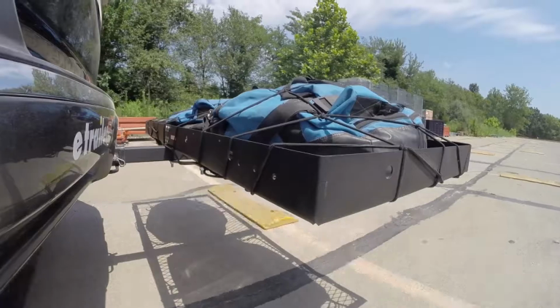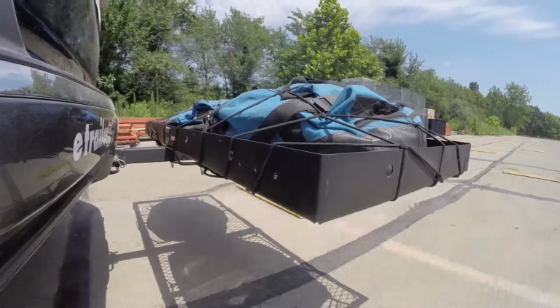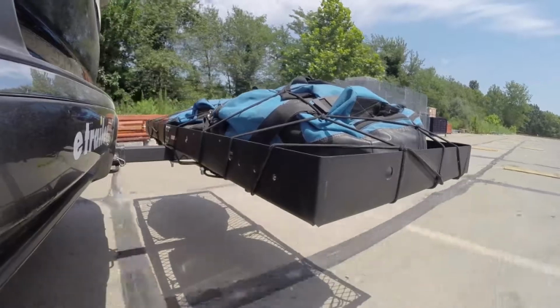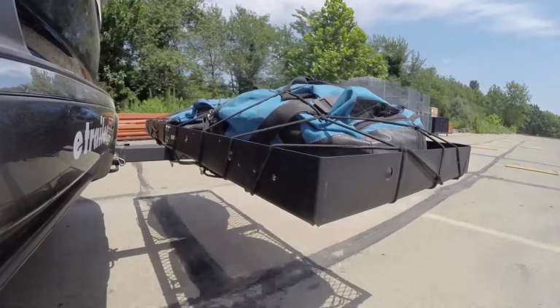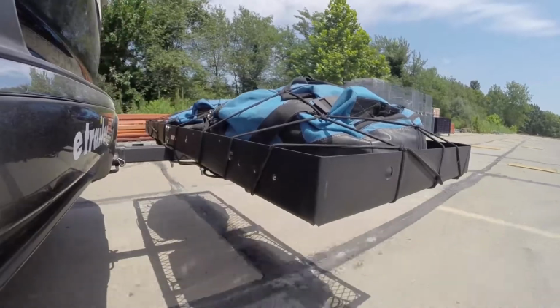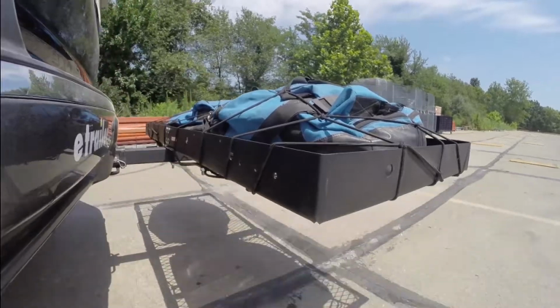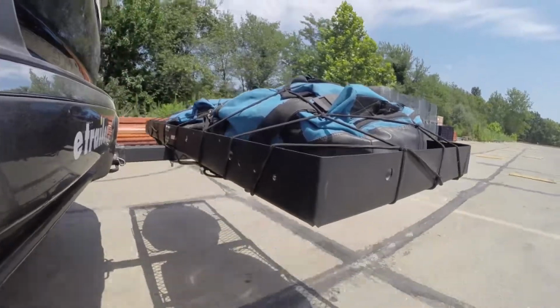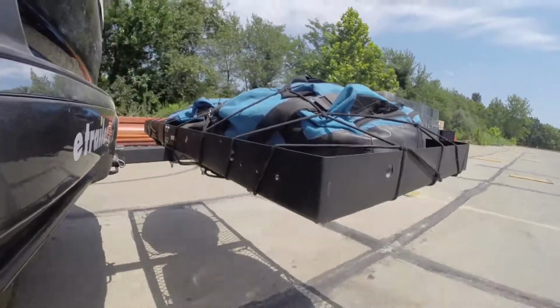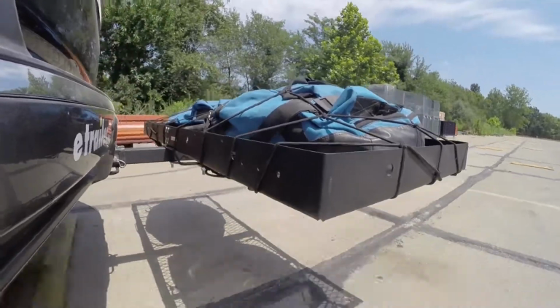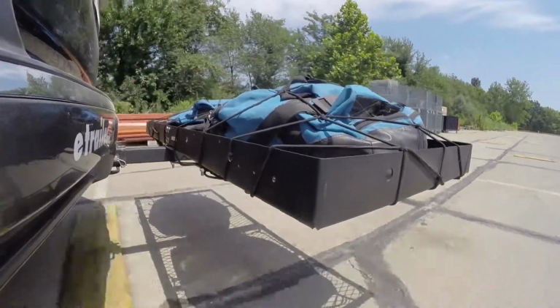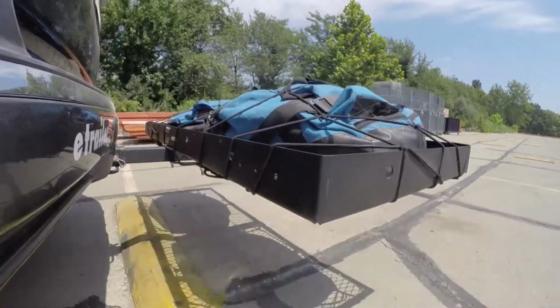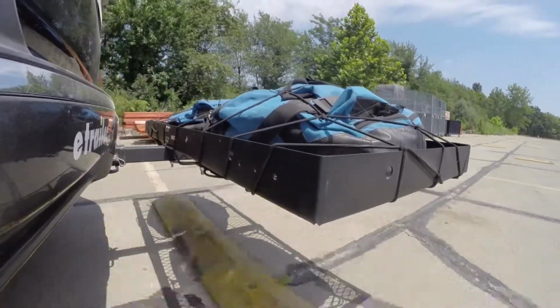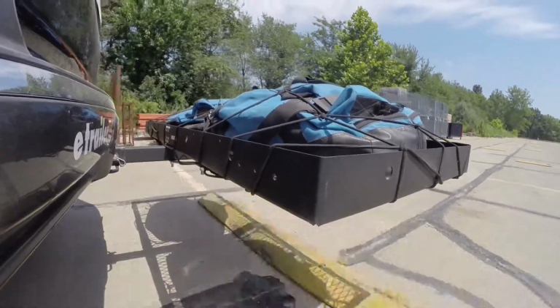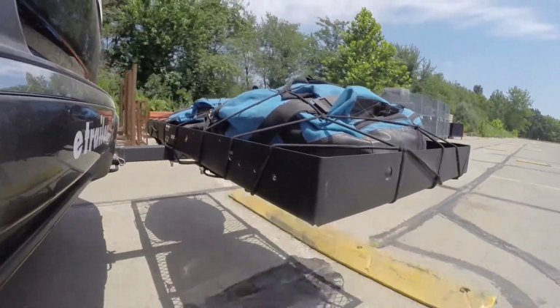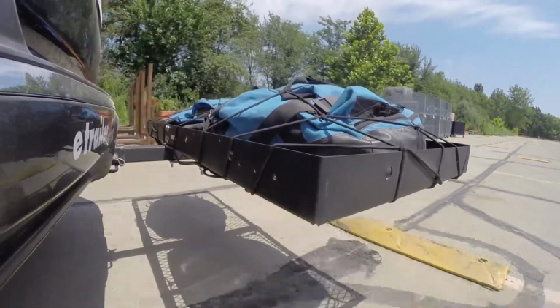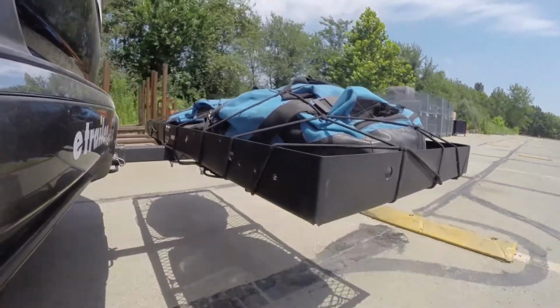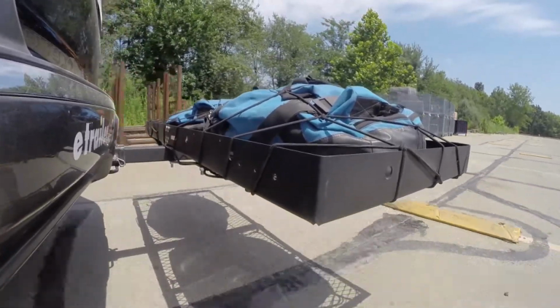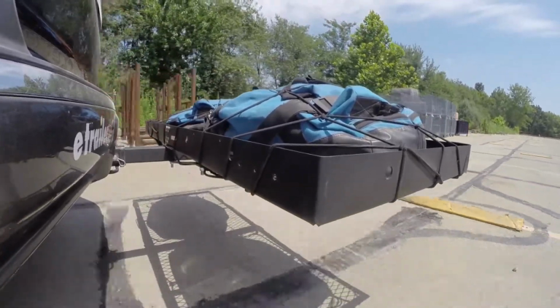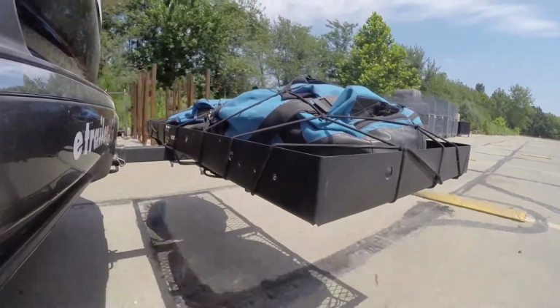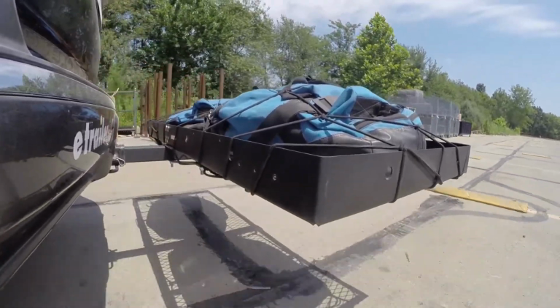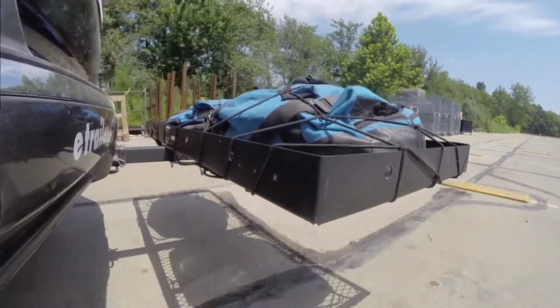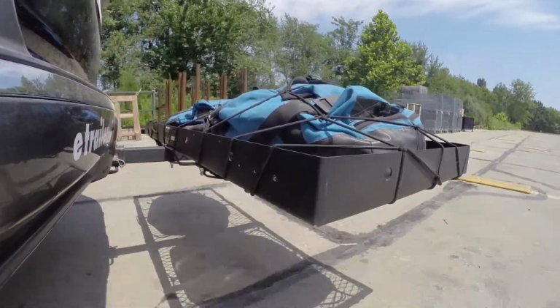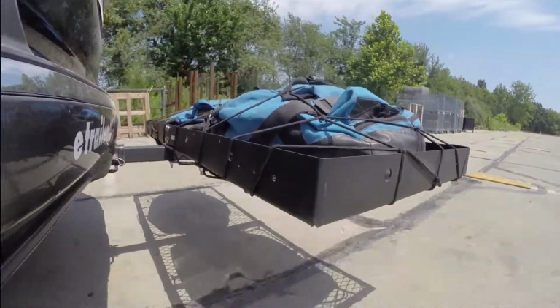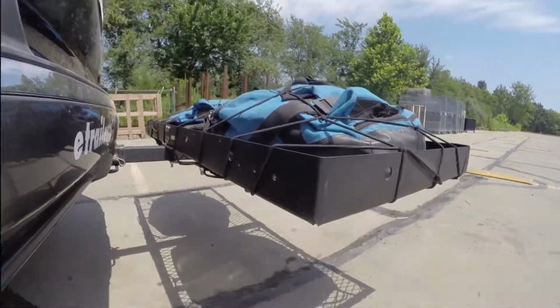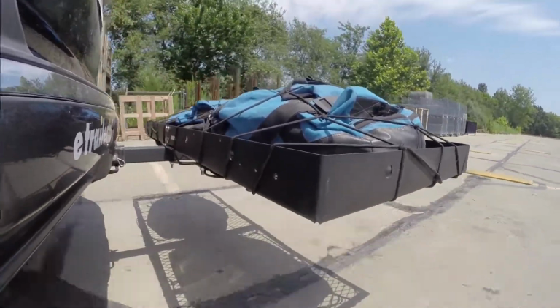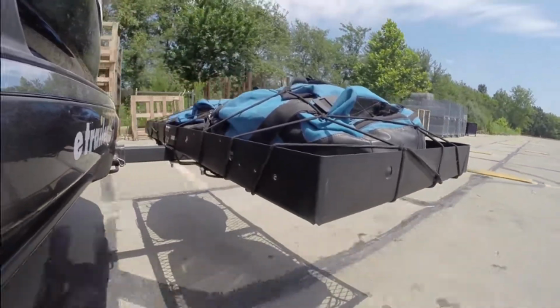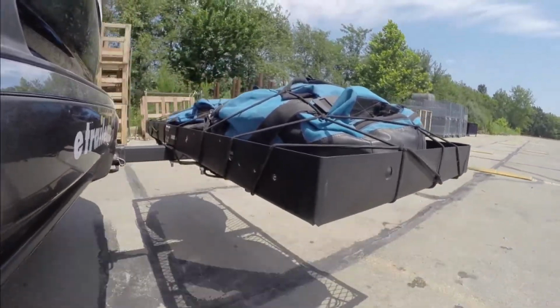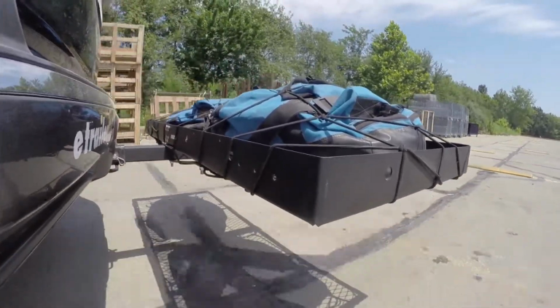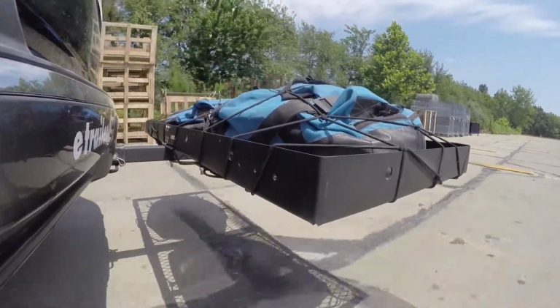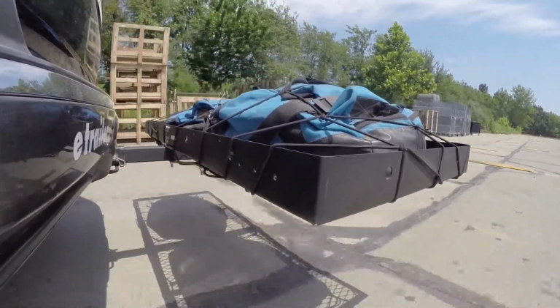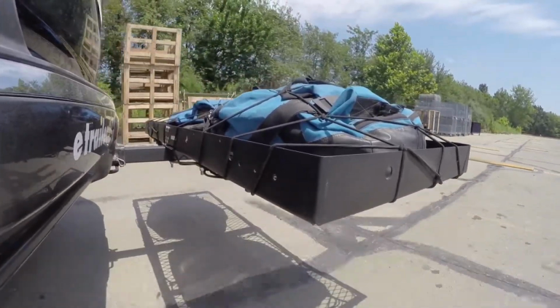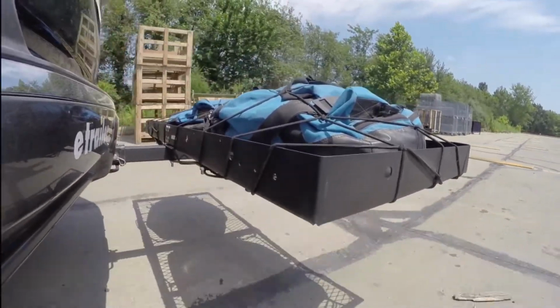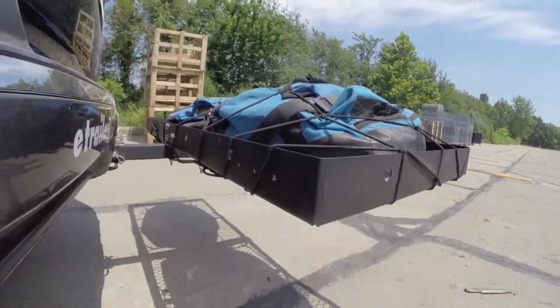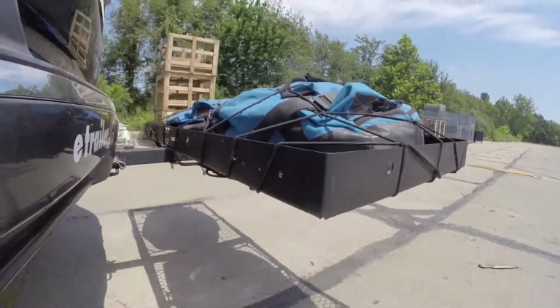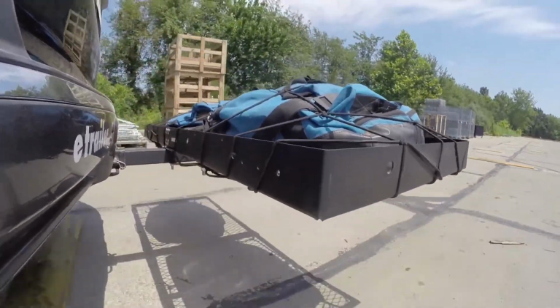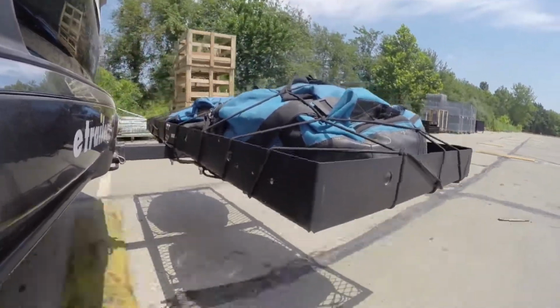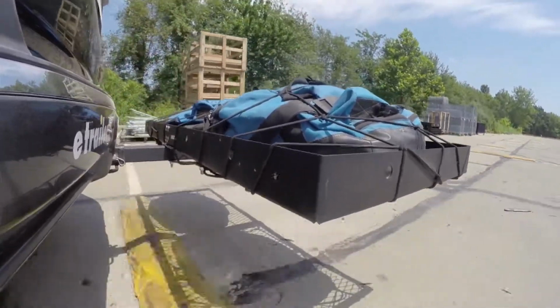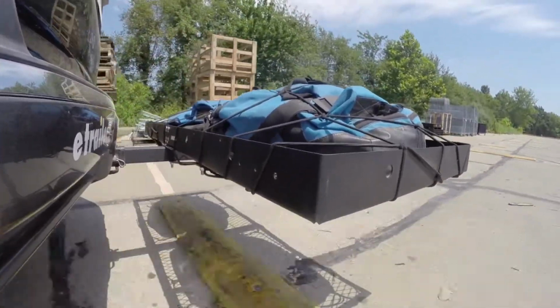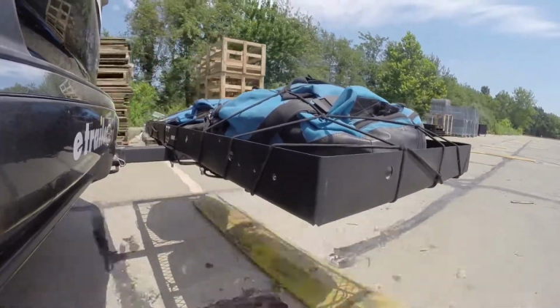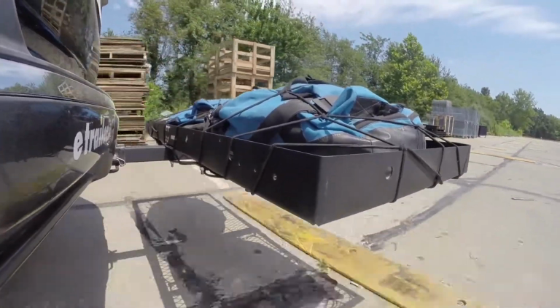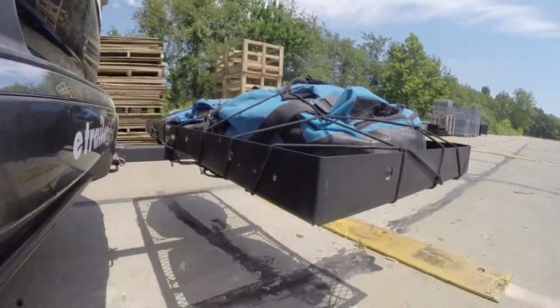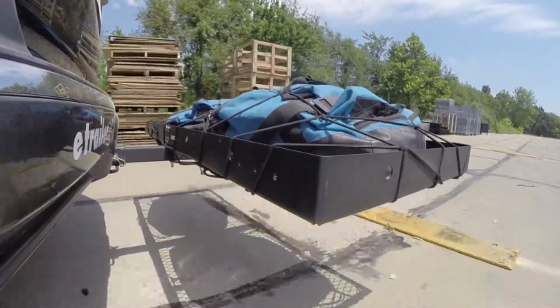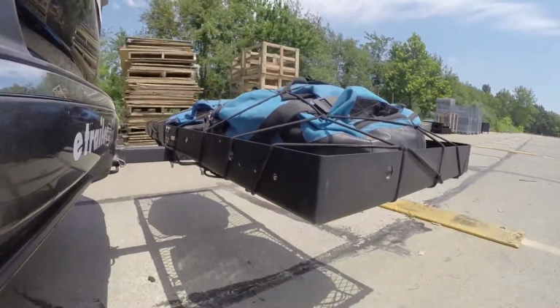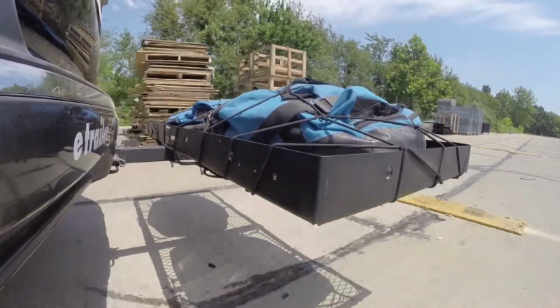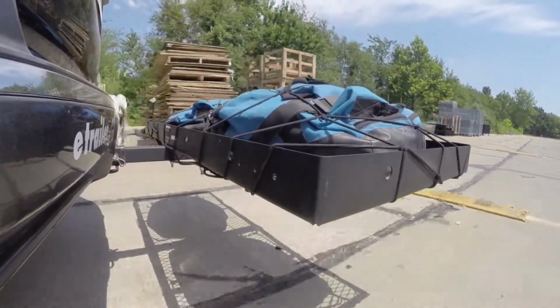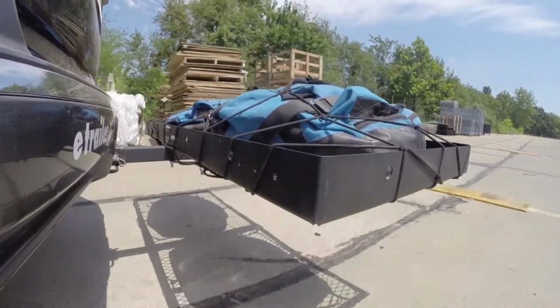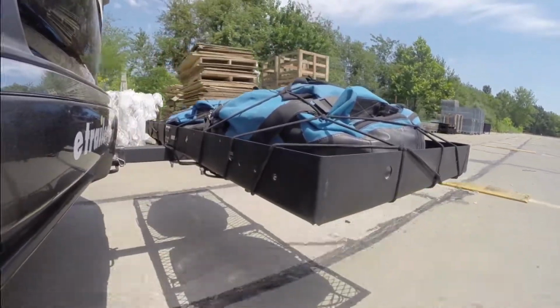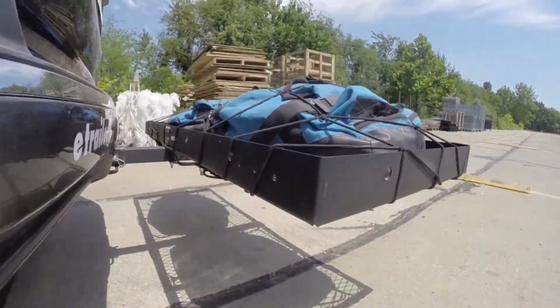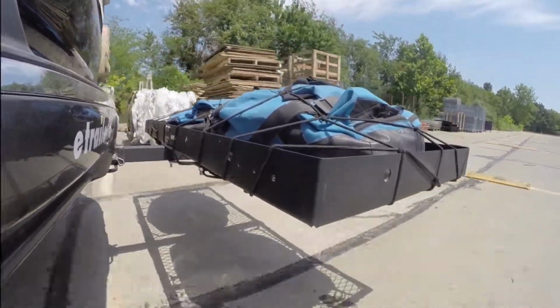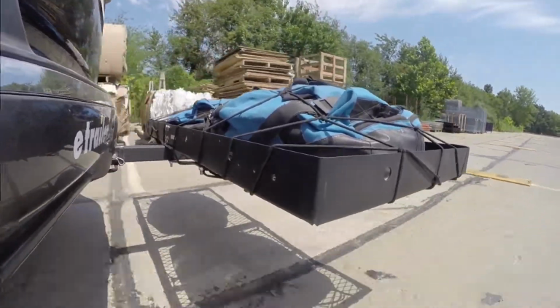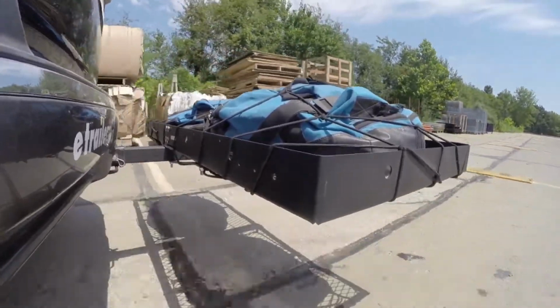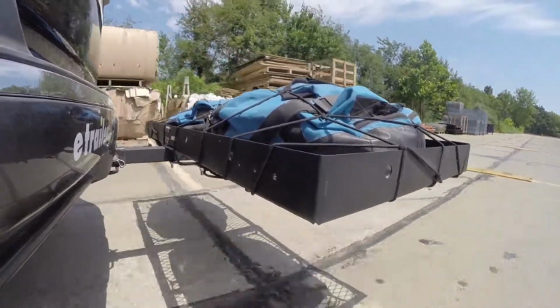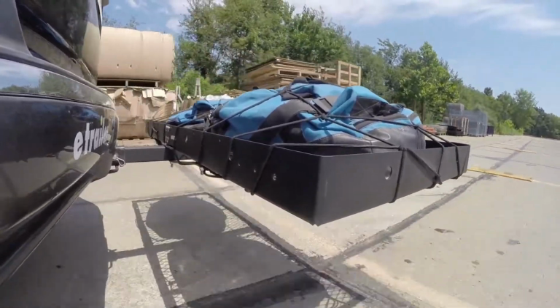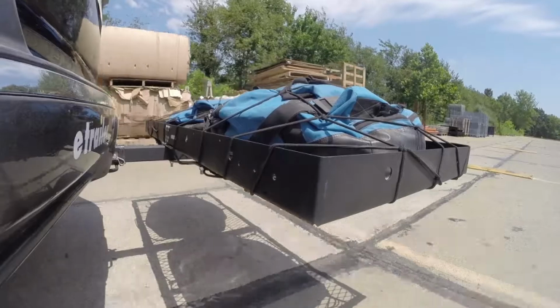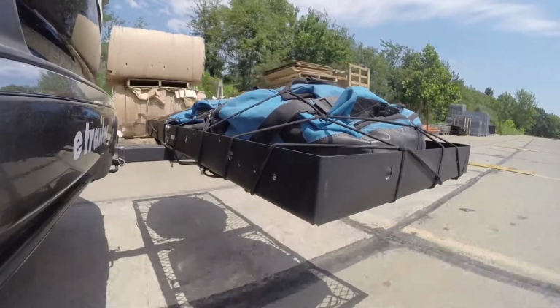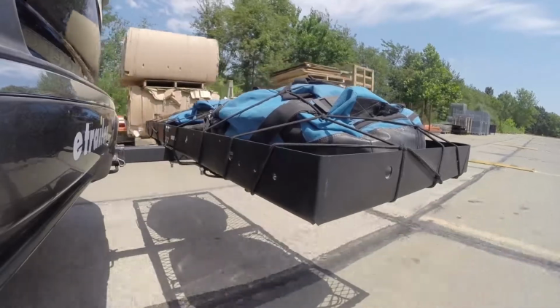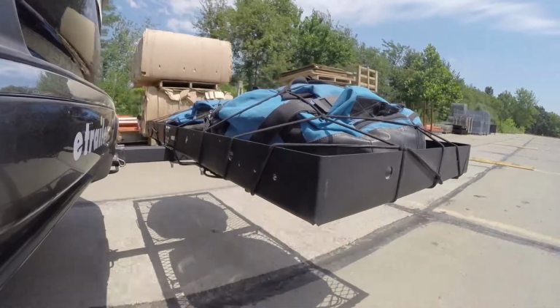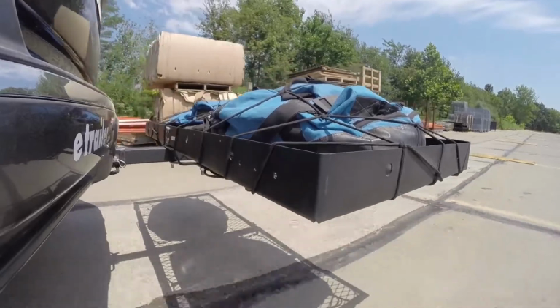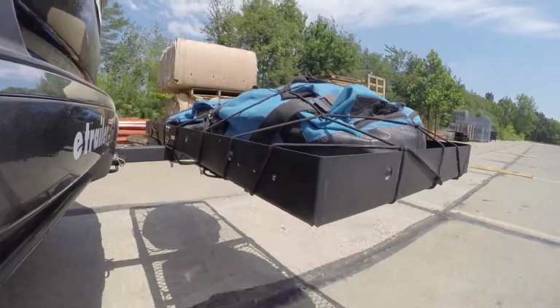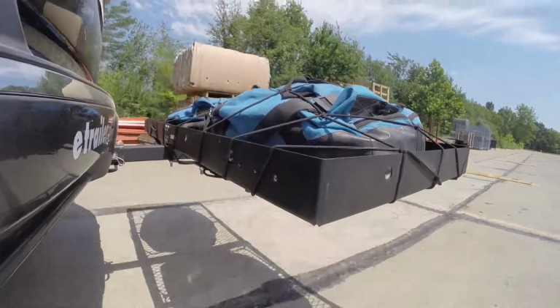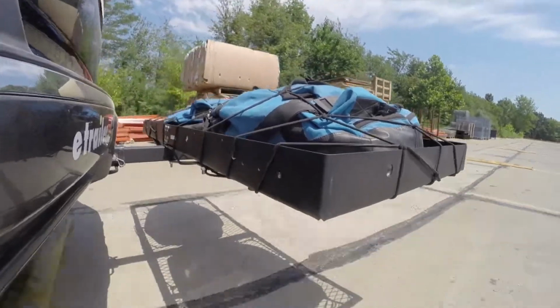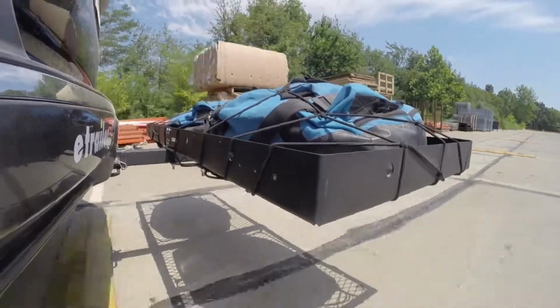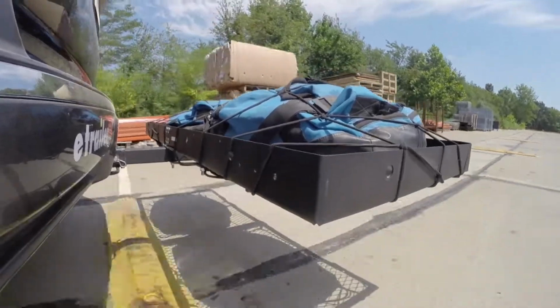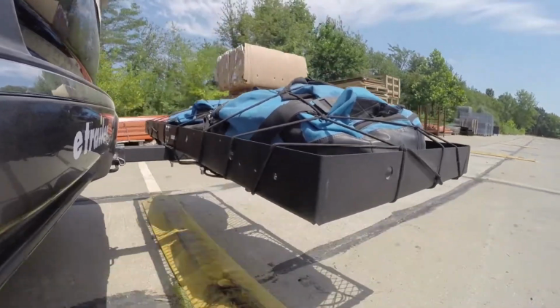Once we get to the full speed bumps, we'll see the up and down action. This will be just like driving in and out of a parking lot or parking garage.